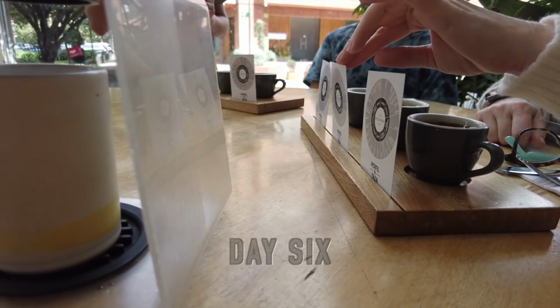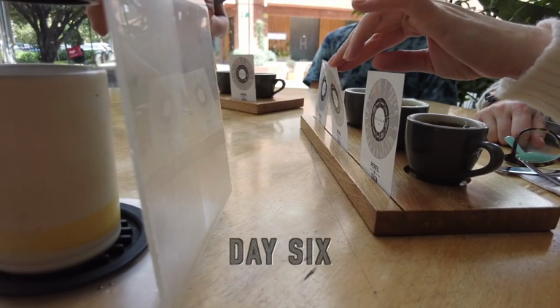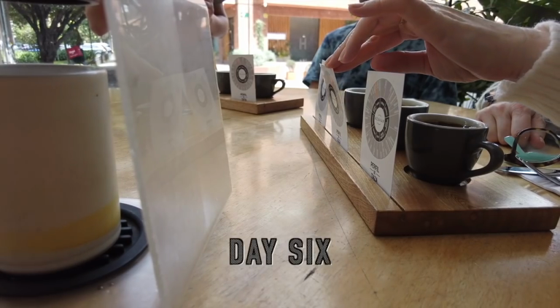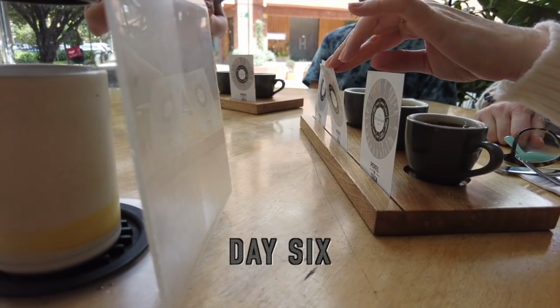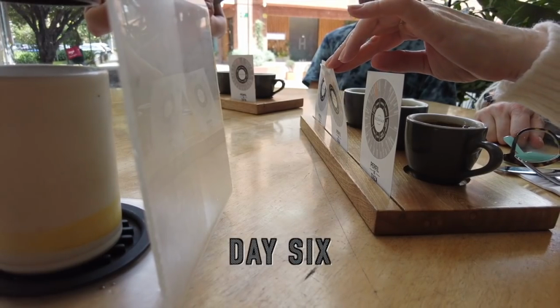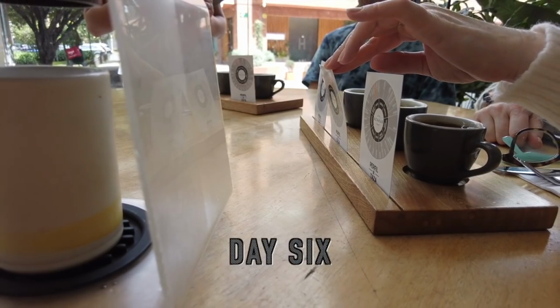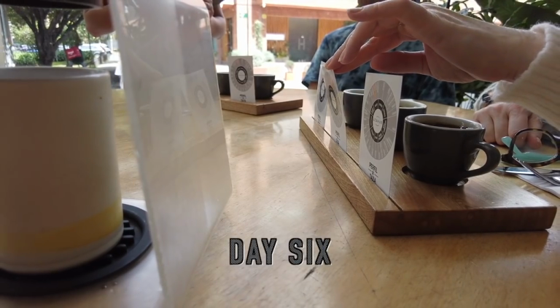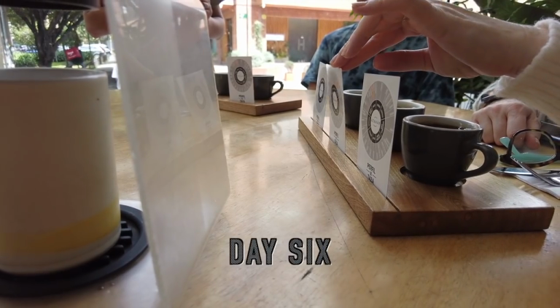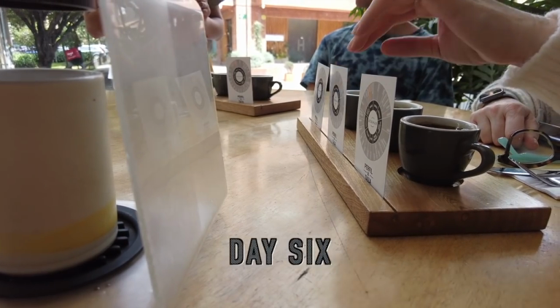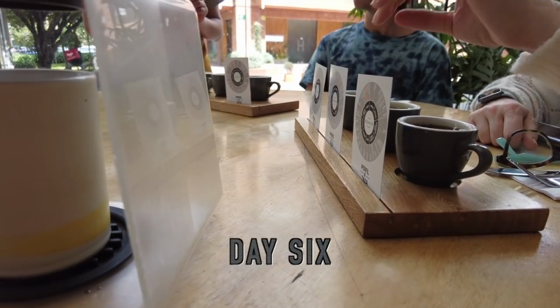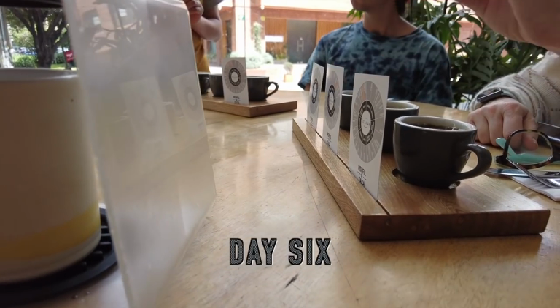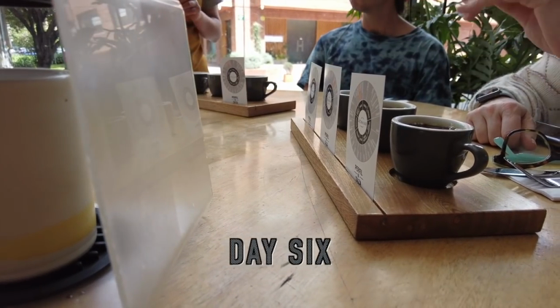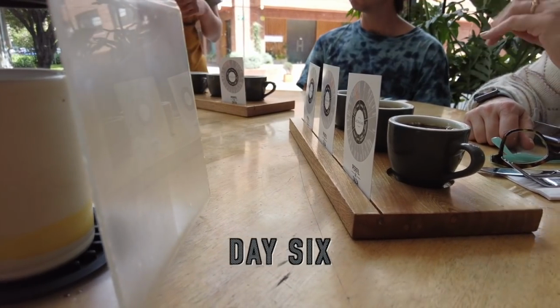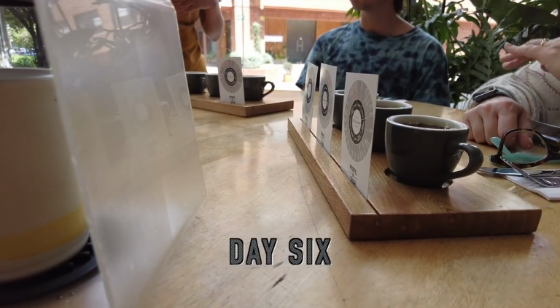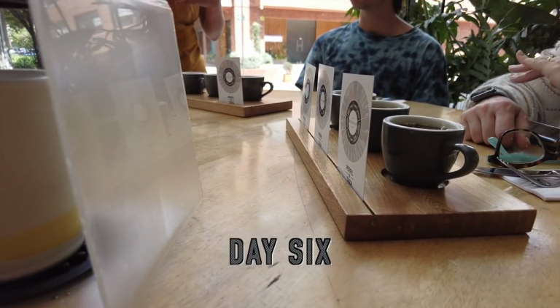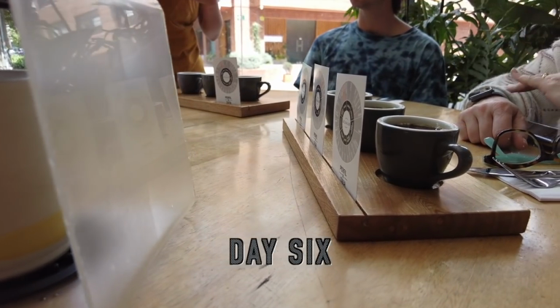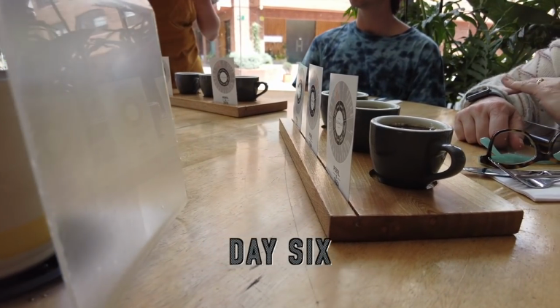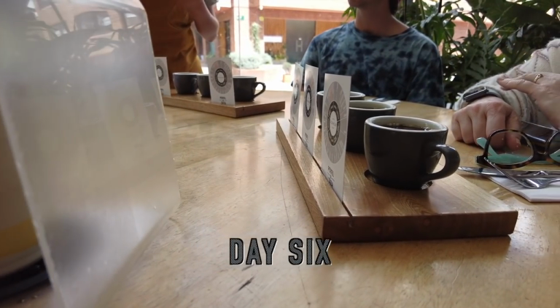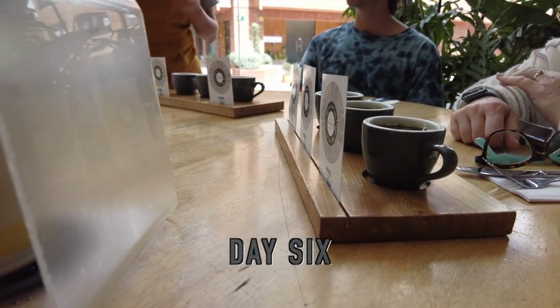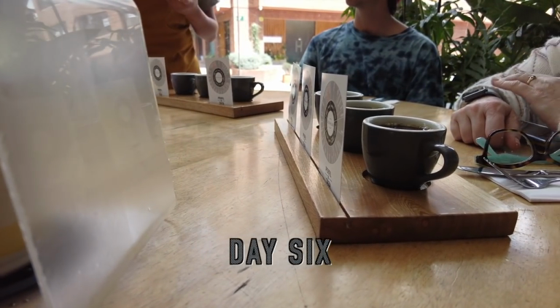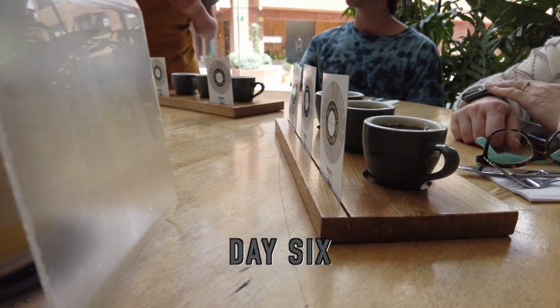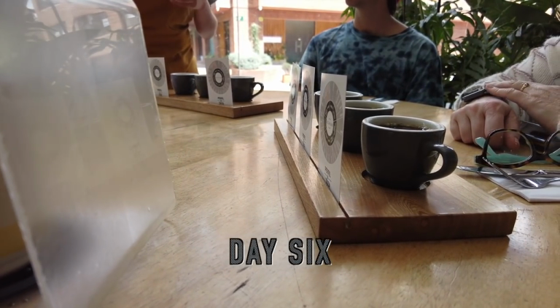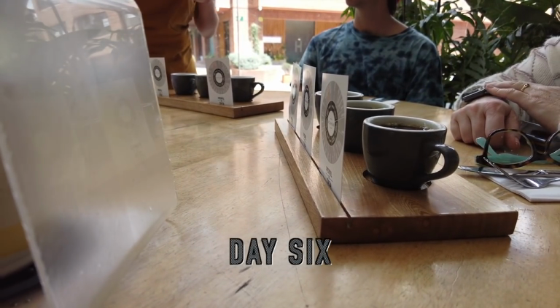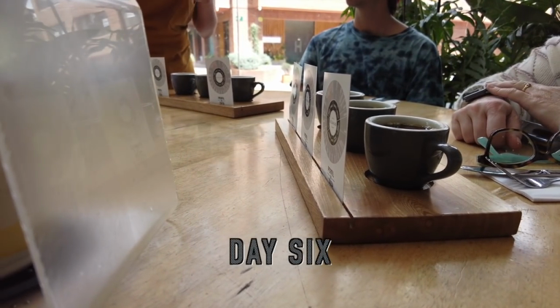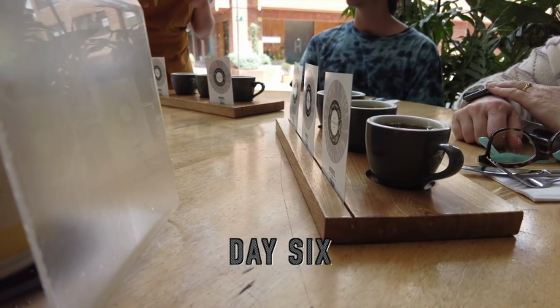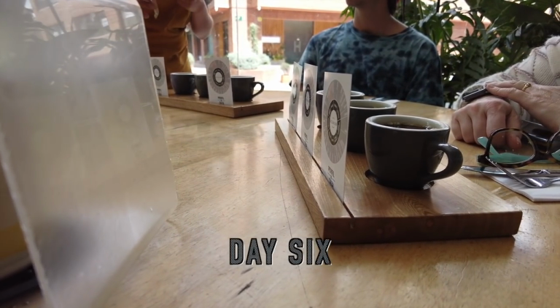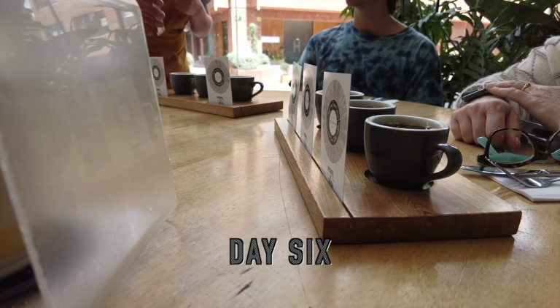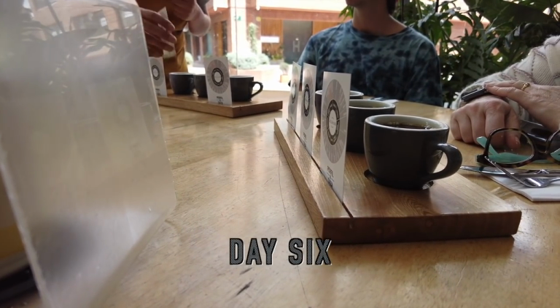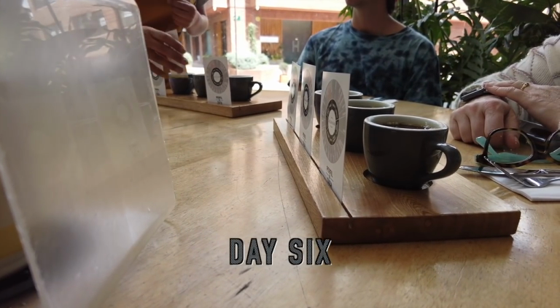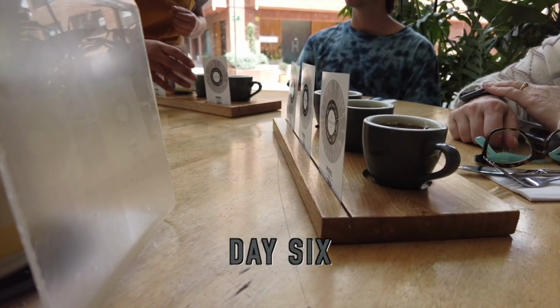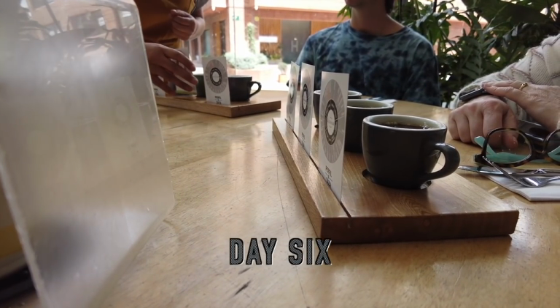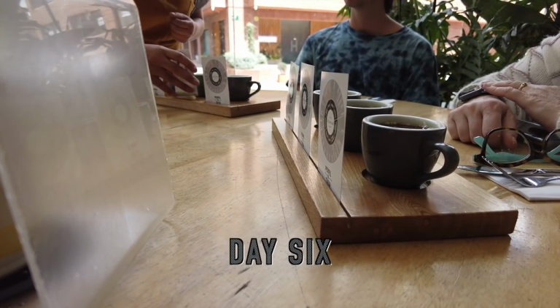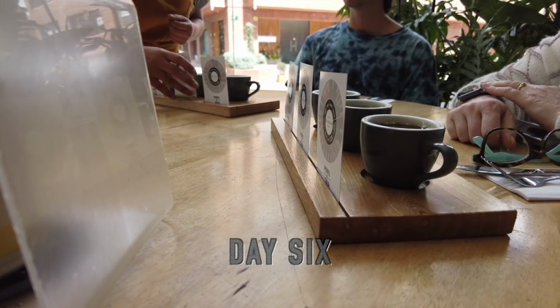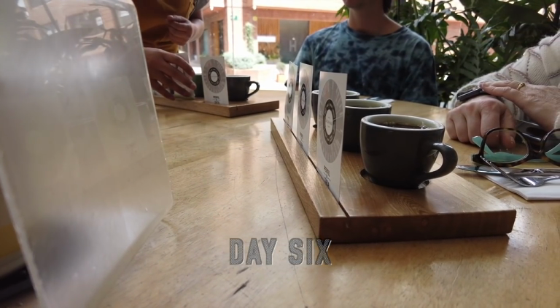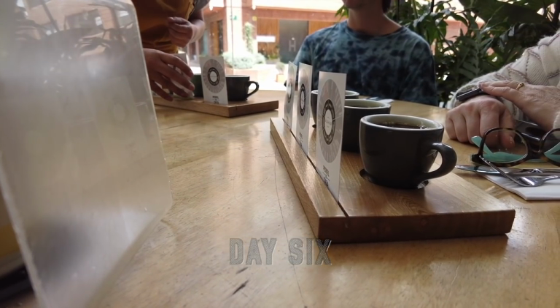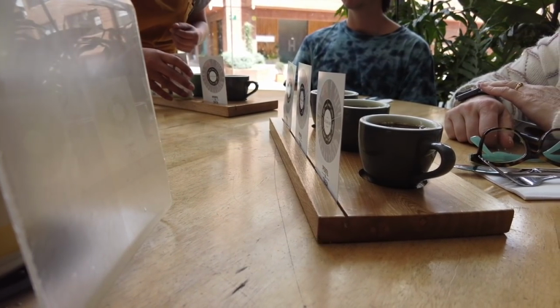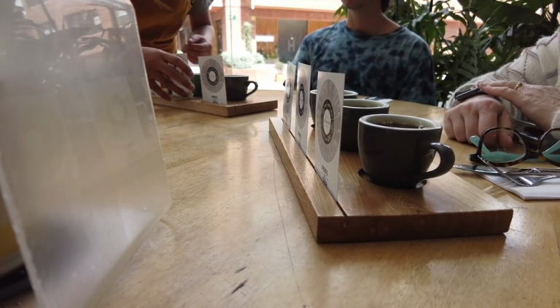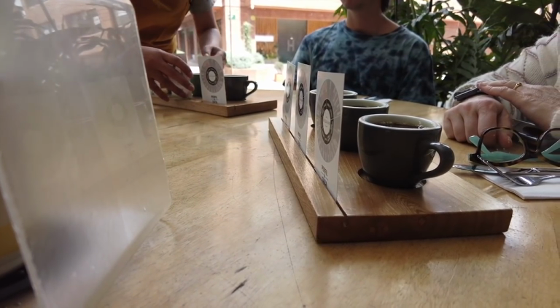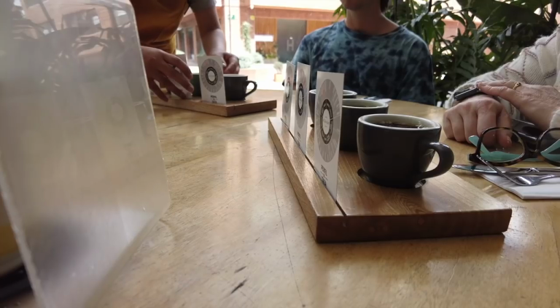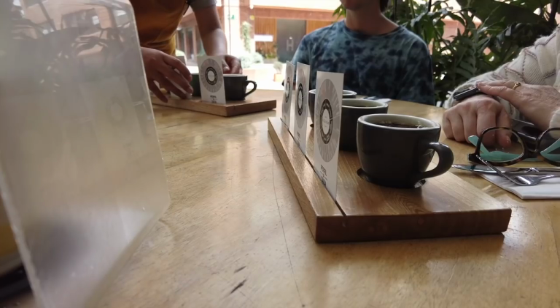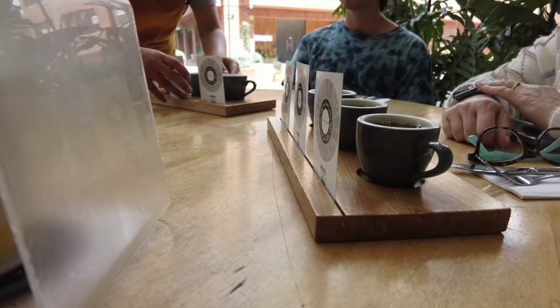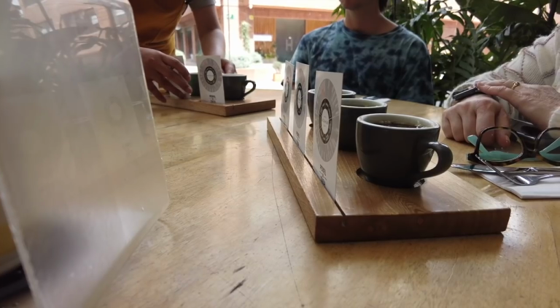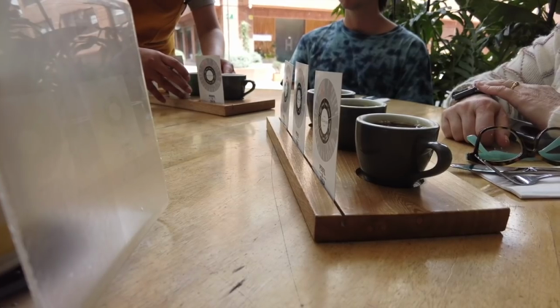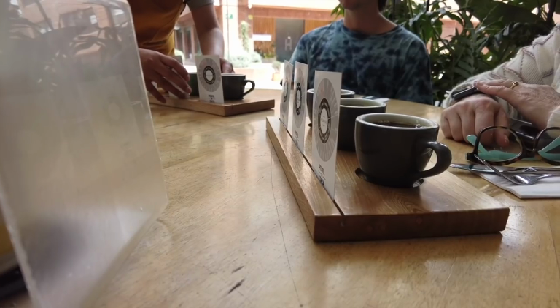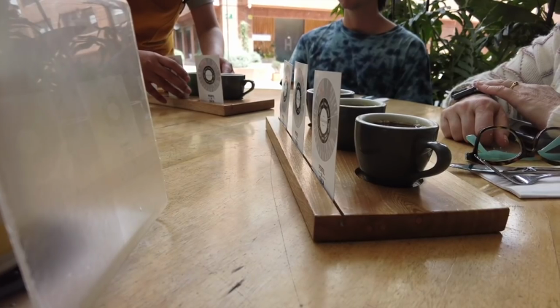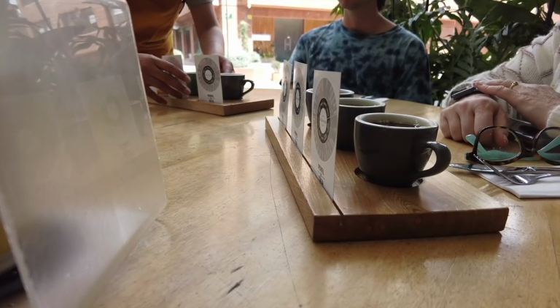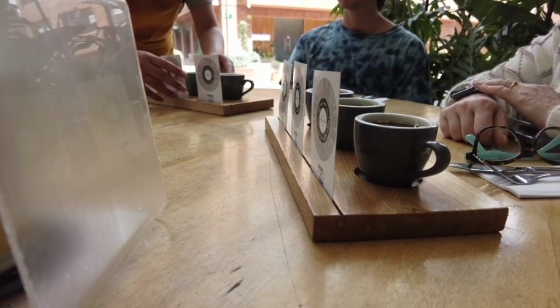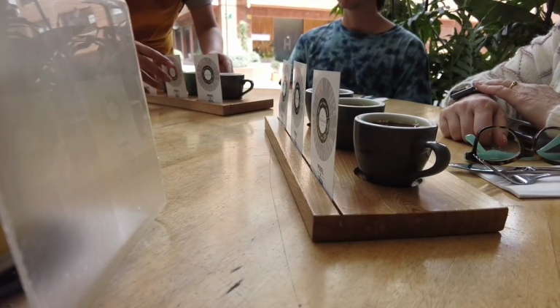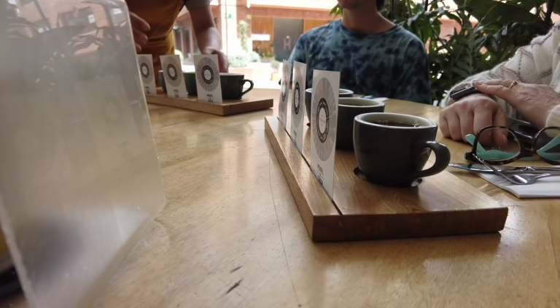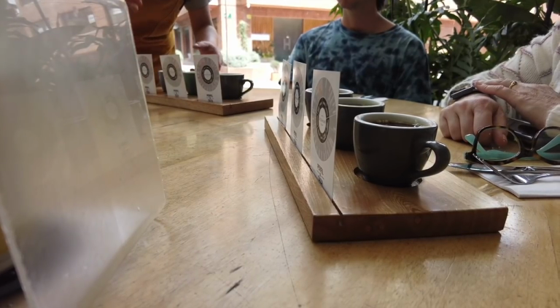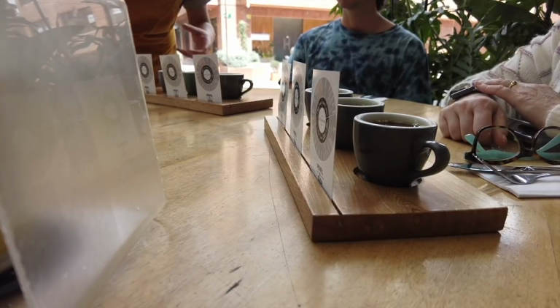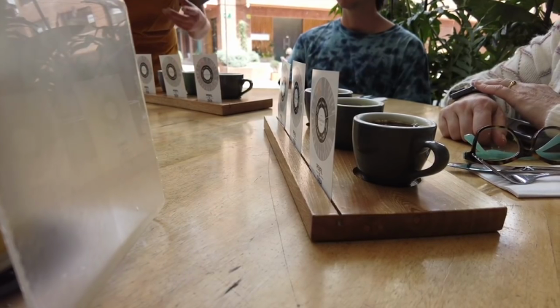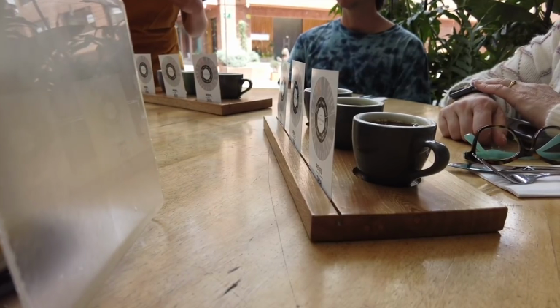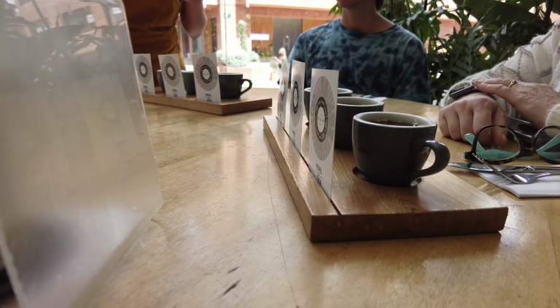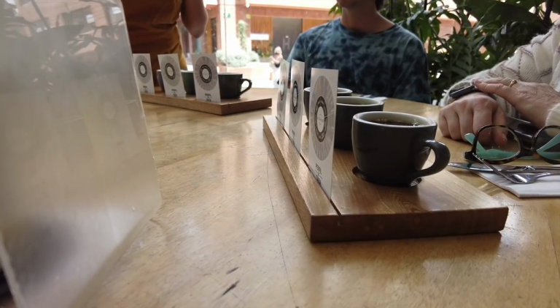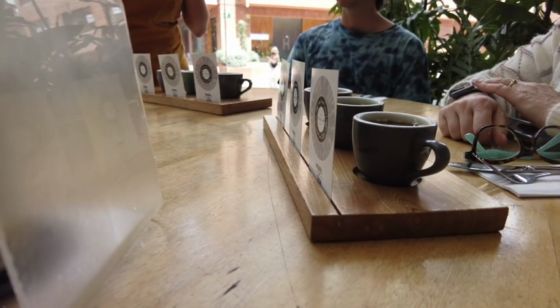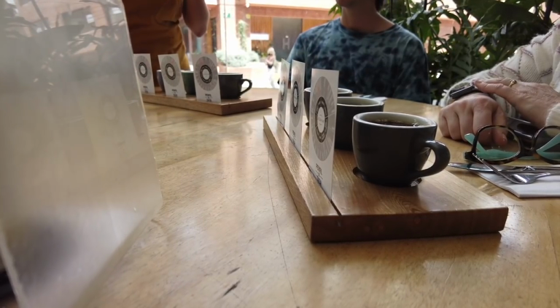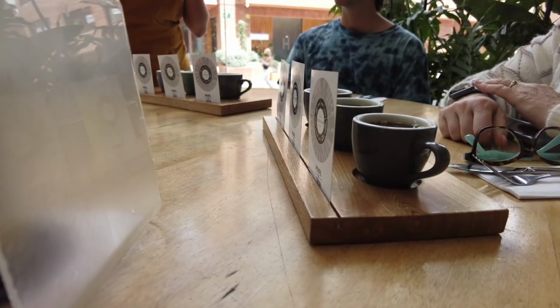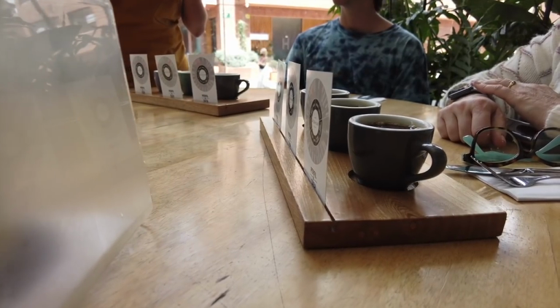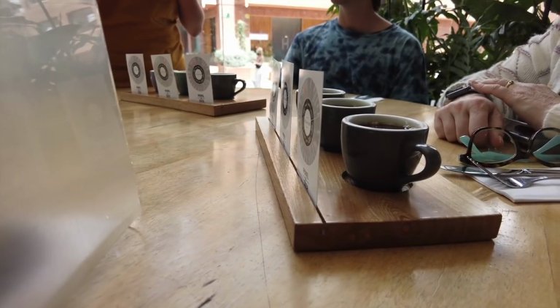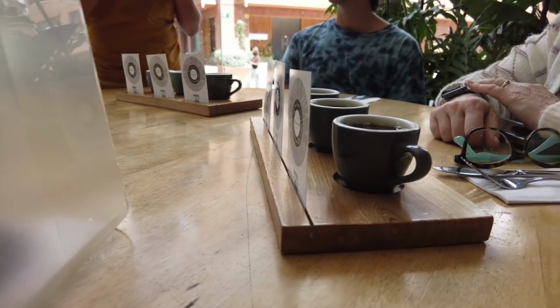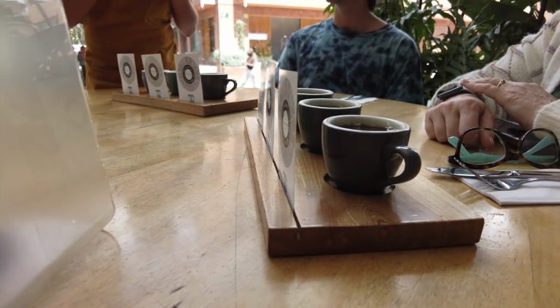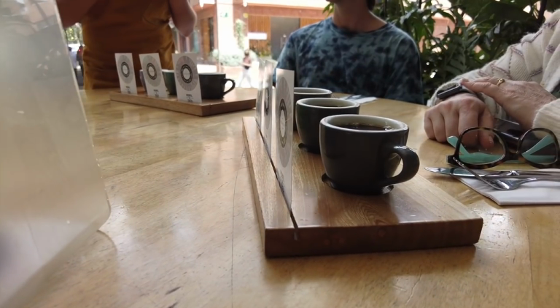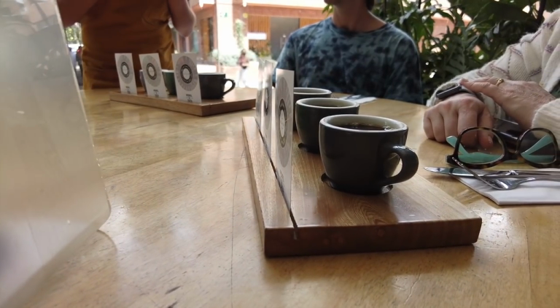For day six, we're heading to a local coffee shop to taste some coffees and find our favorite for some souvenirs.